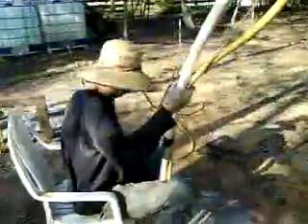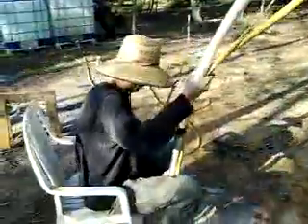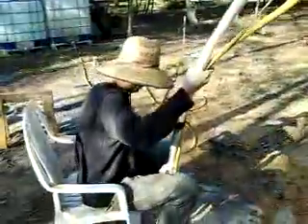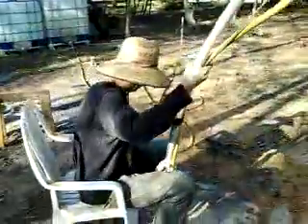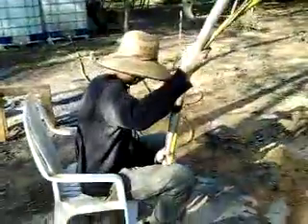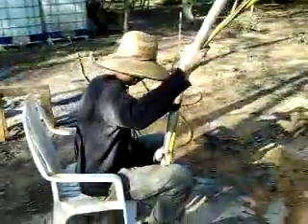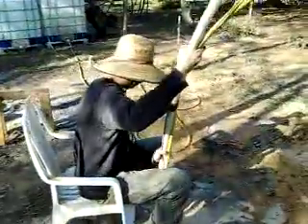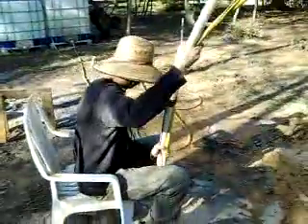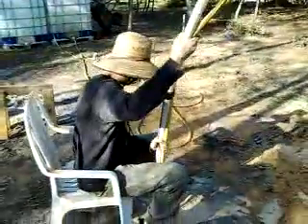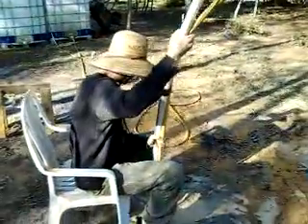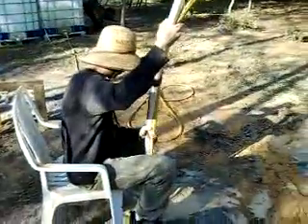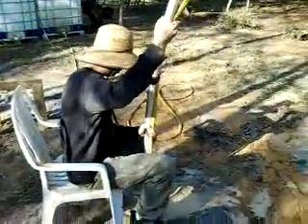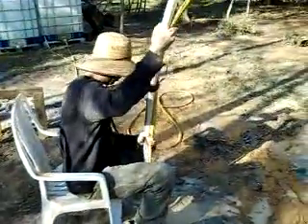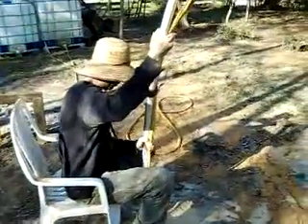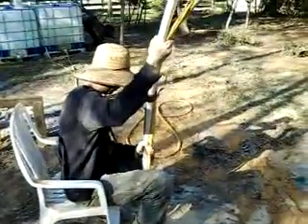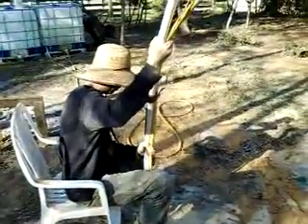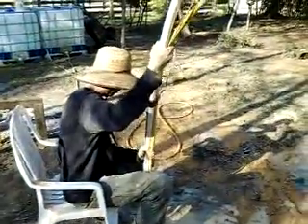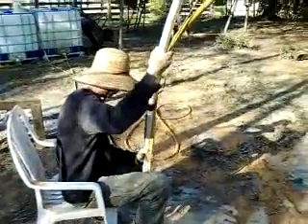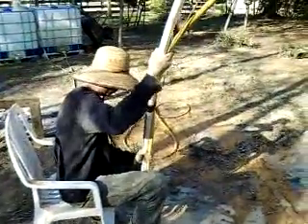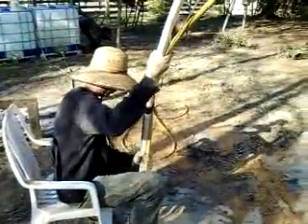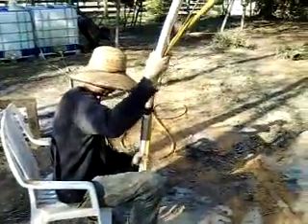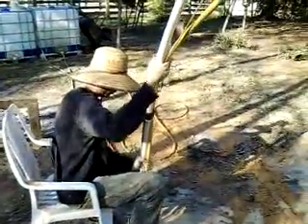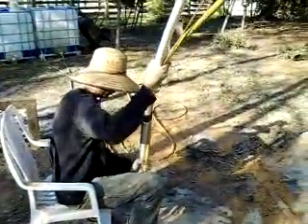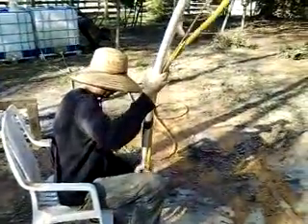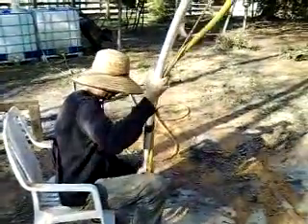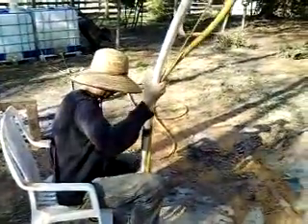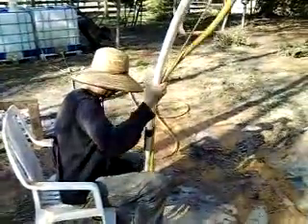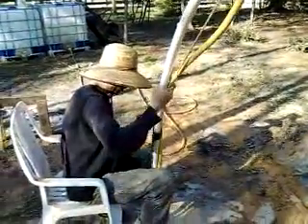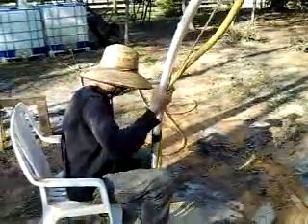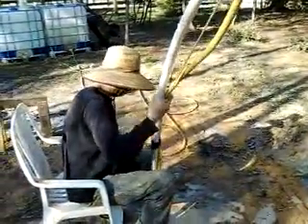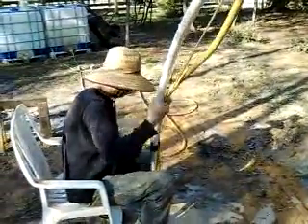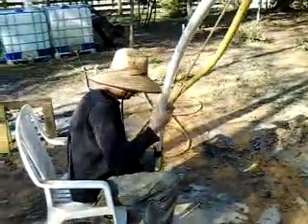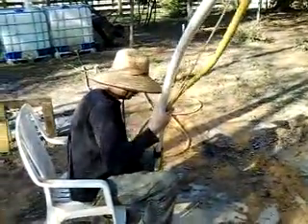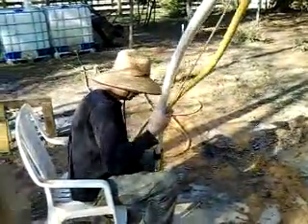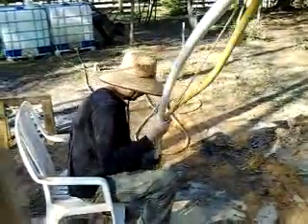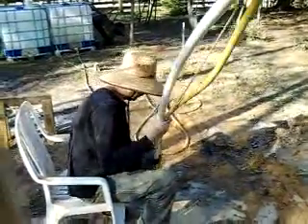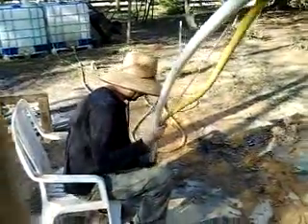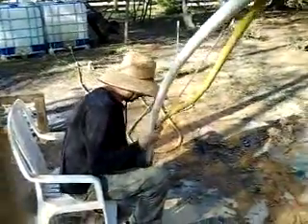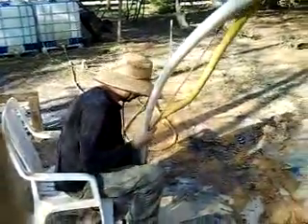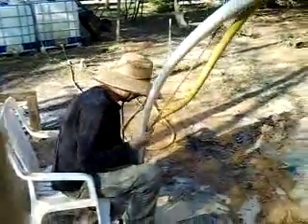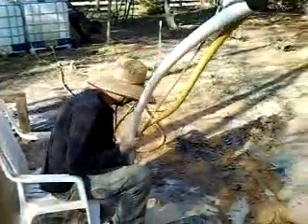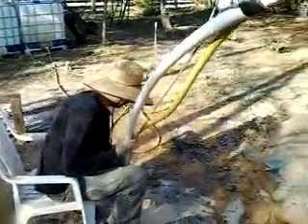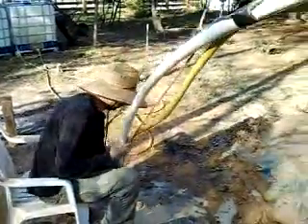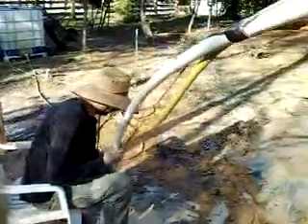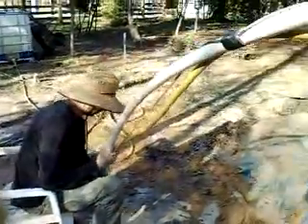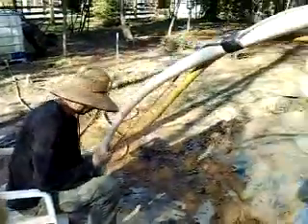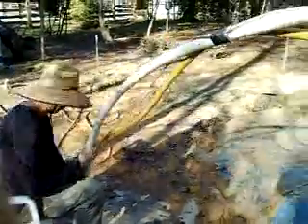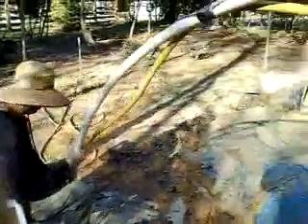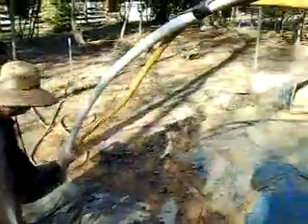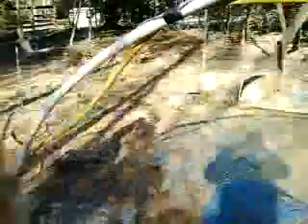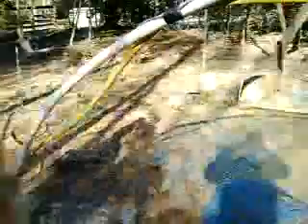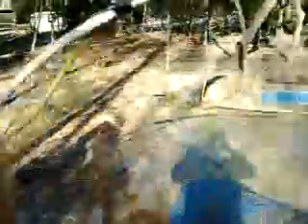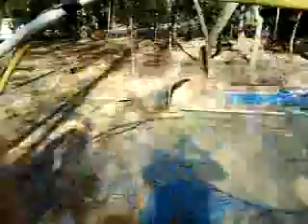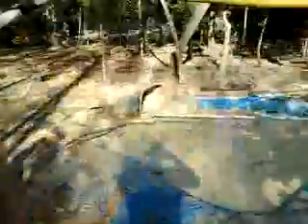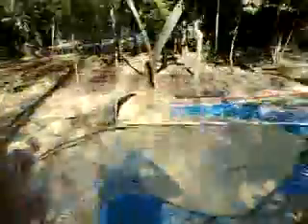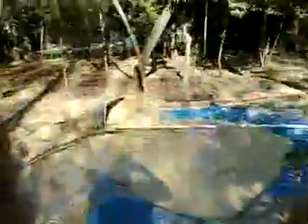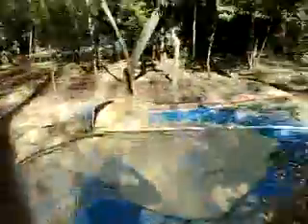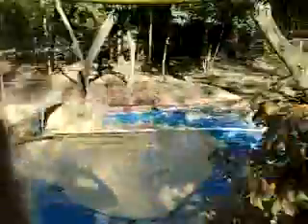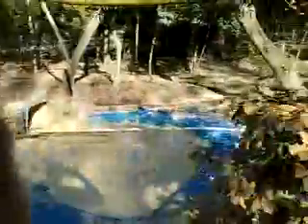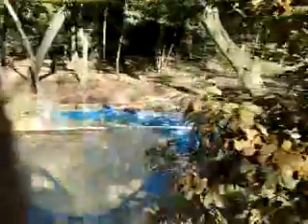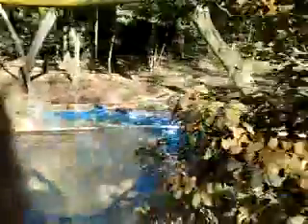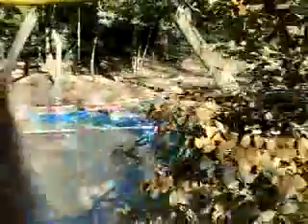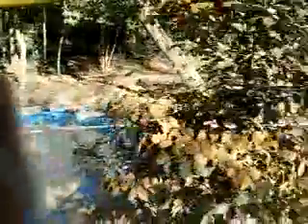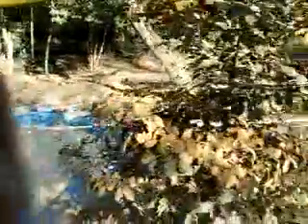We had a little cave-in, but it's actually pretty cool. I have to work now.